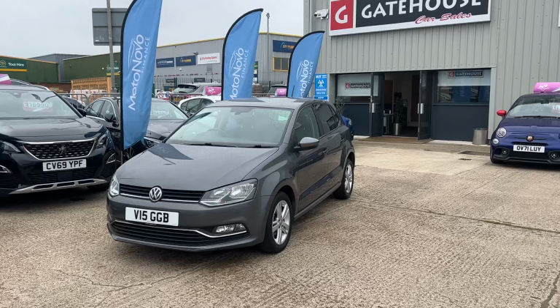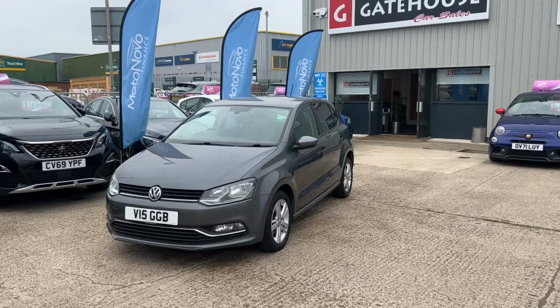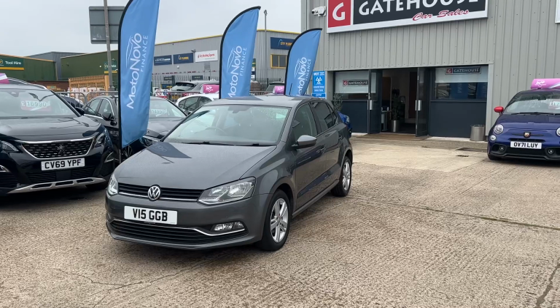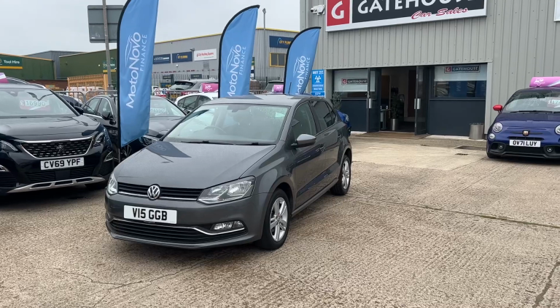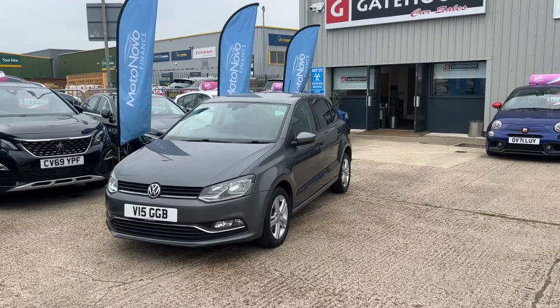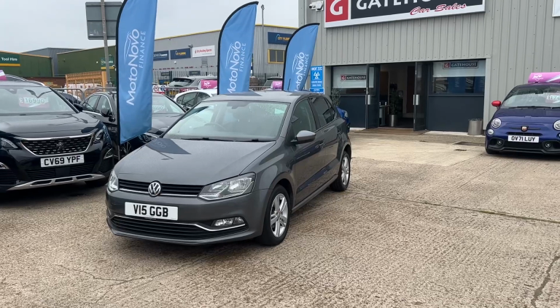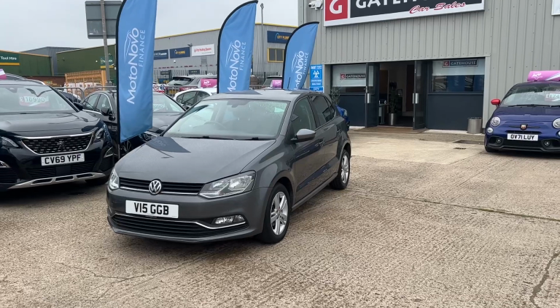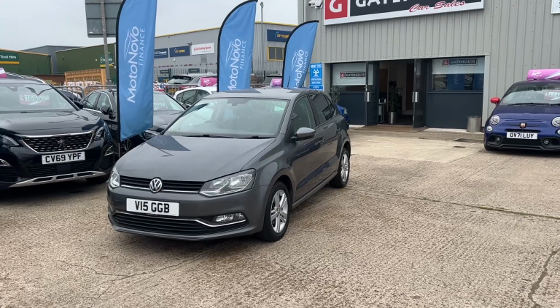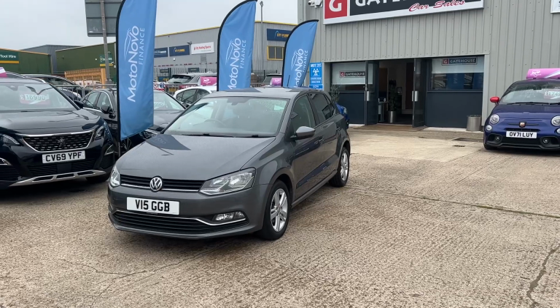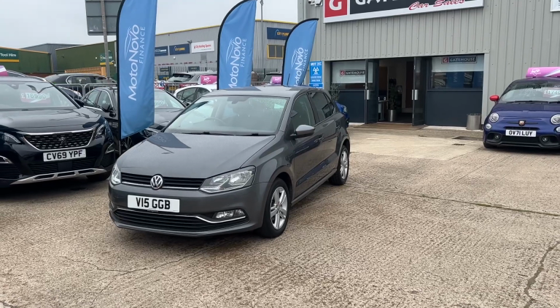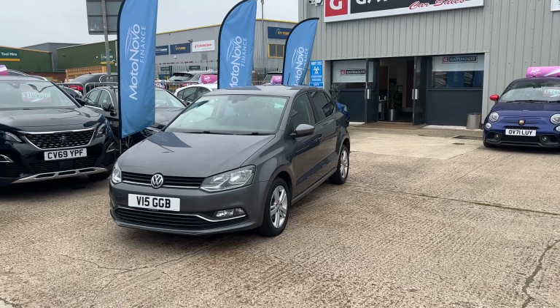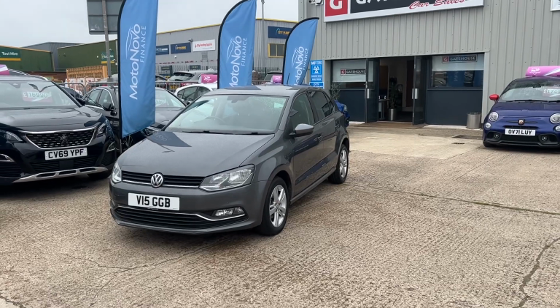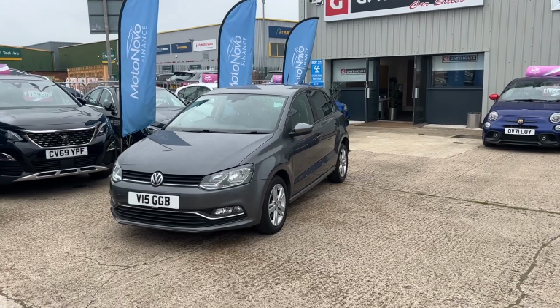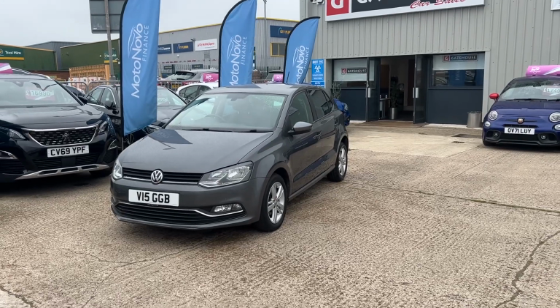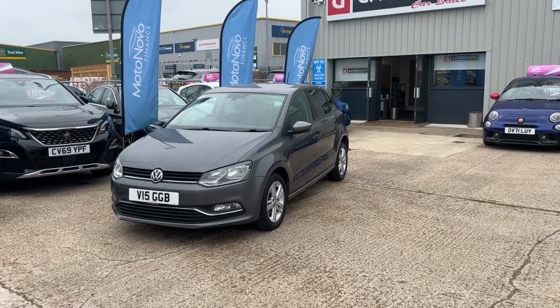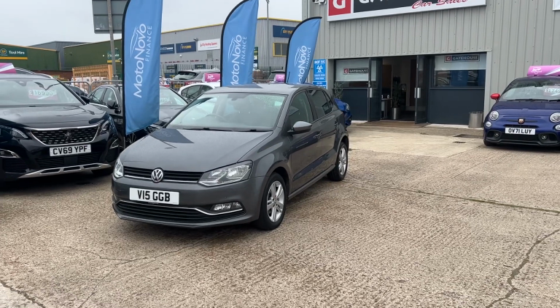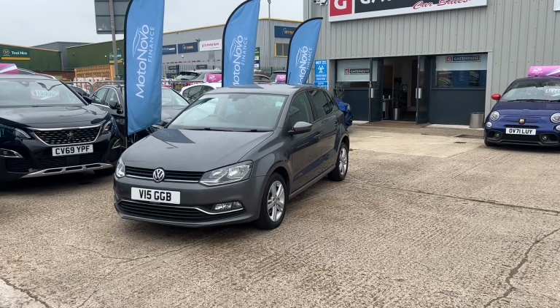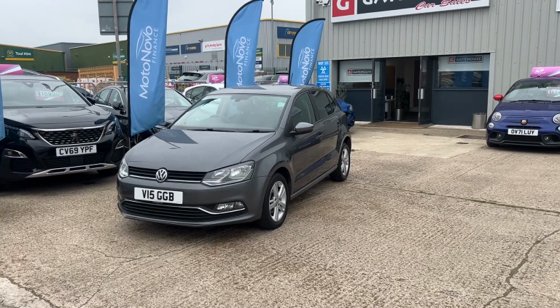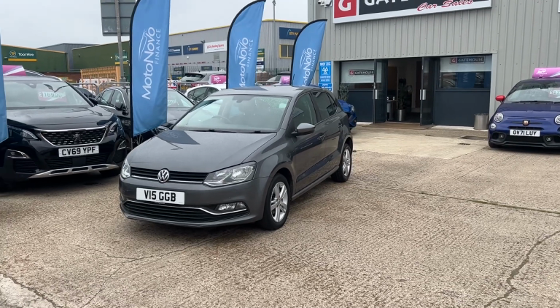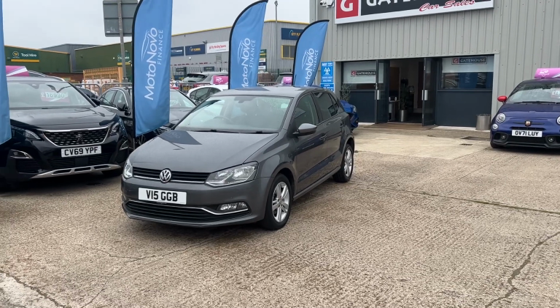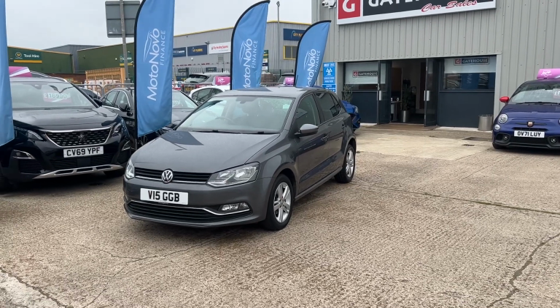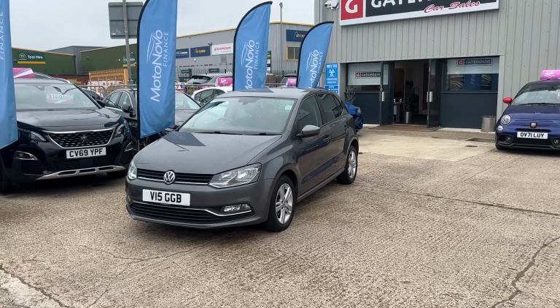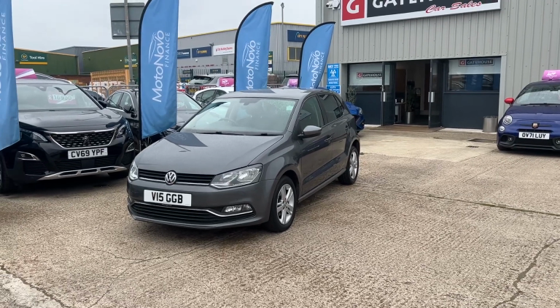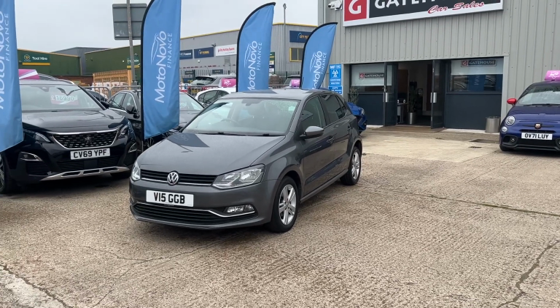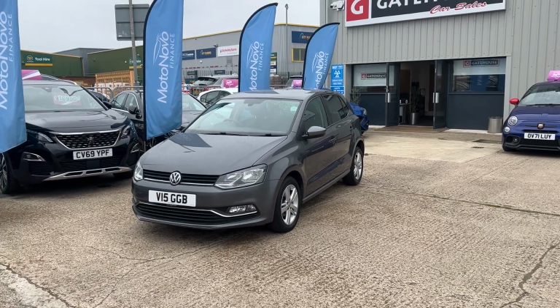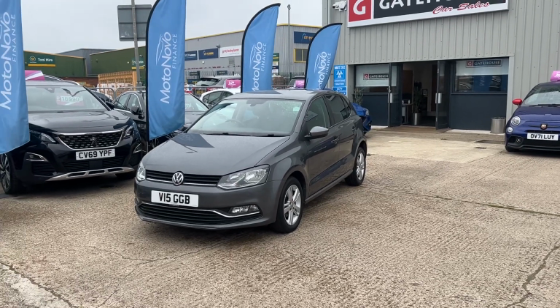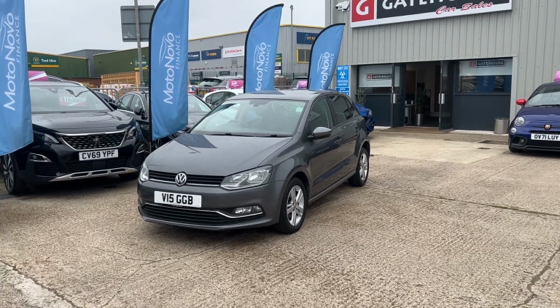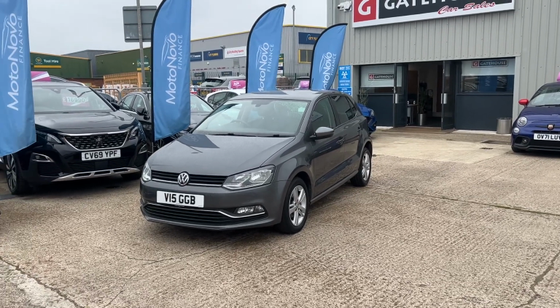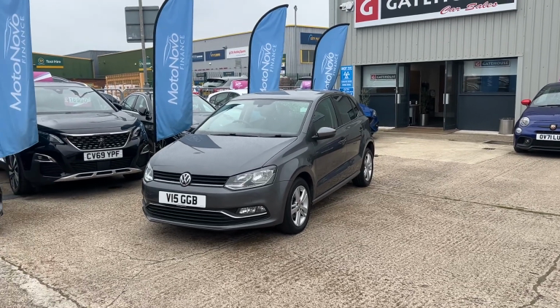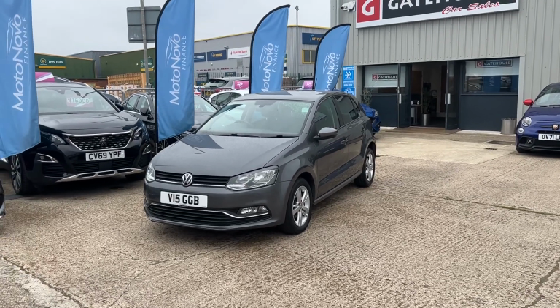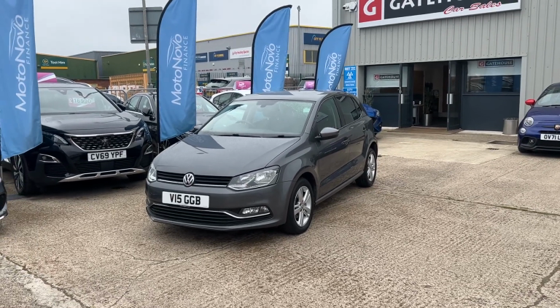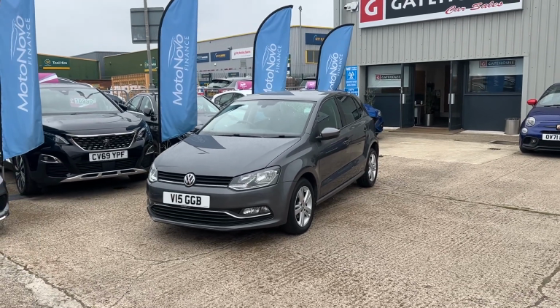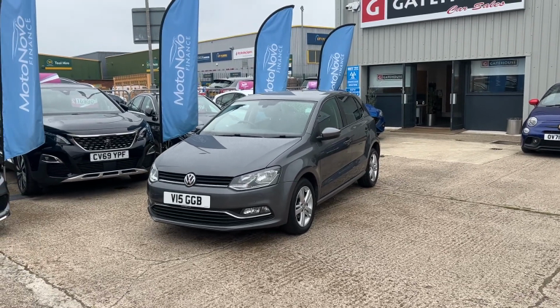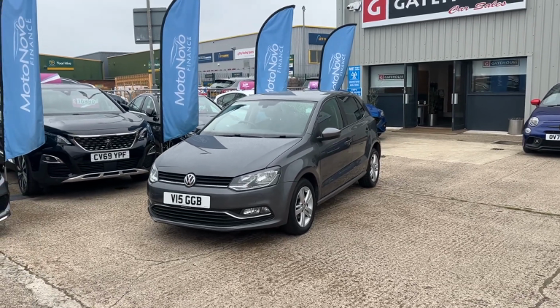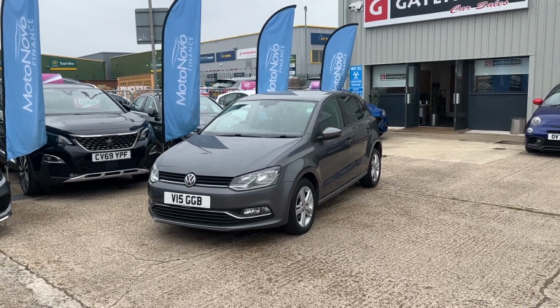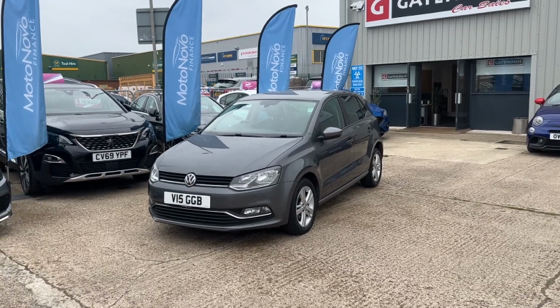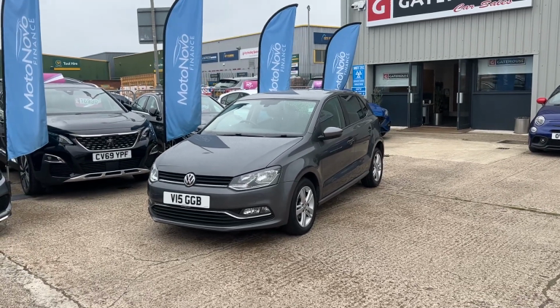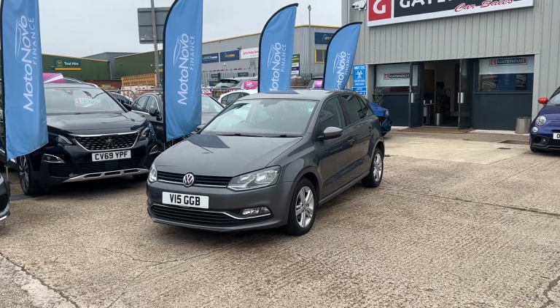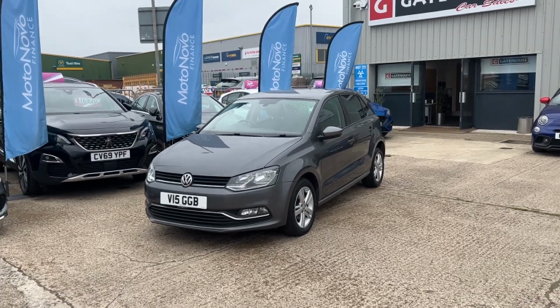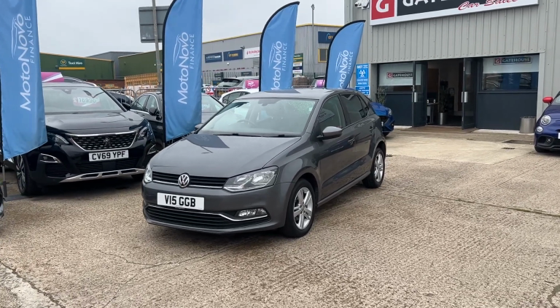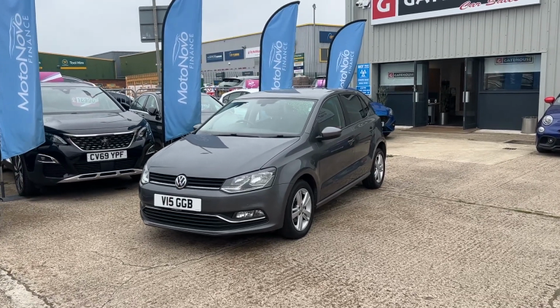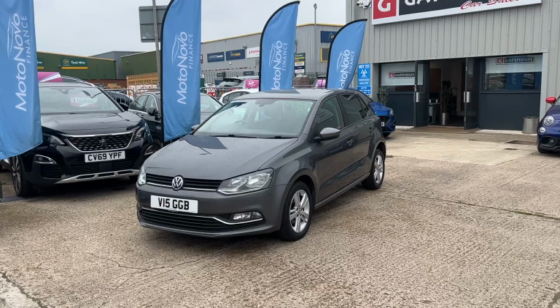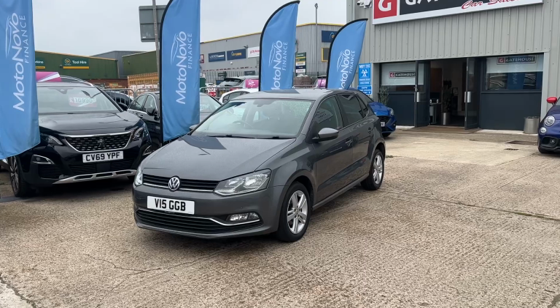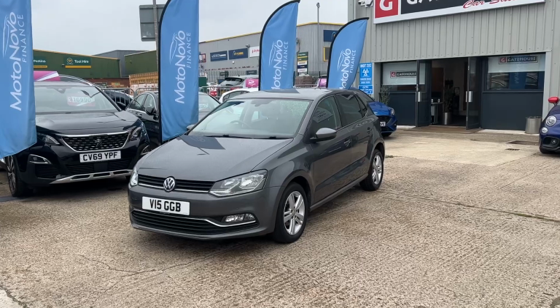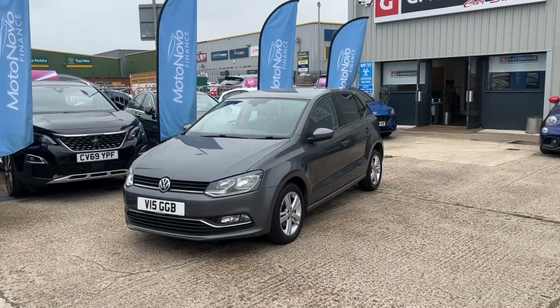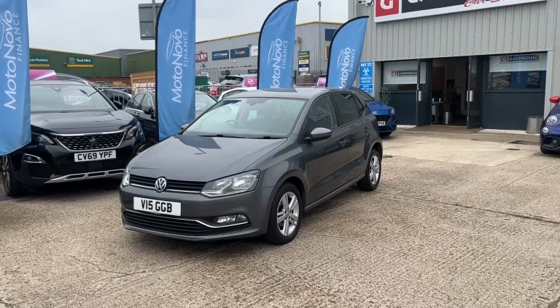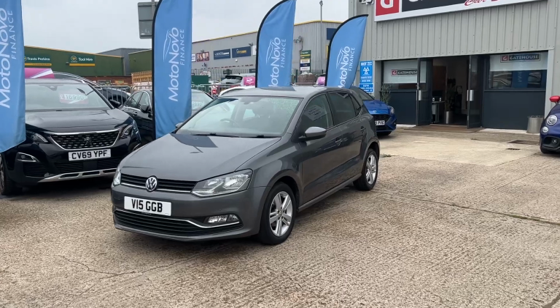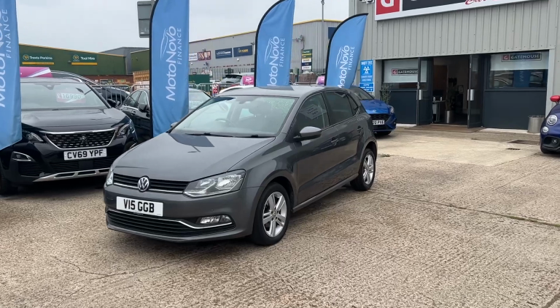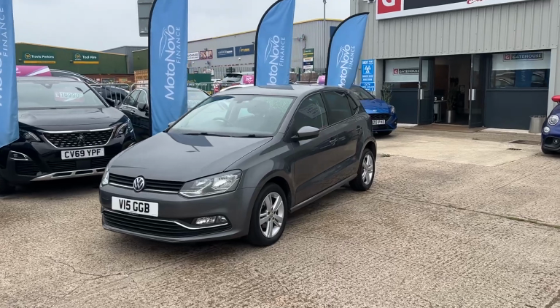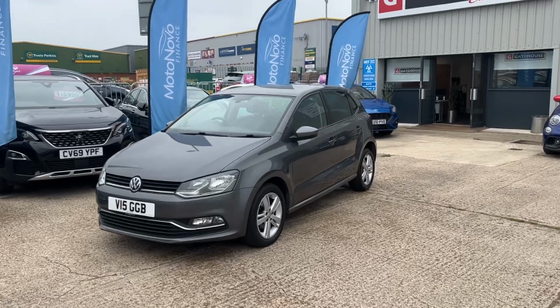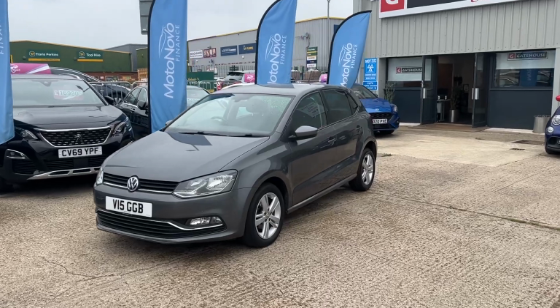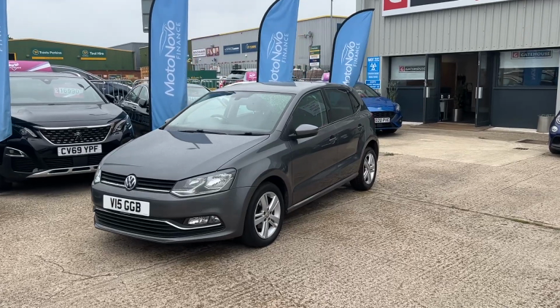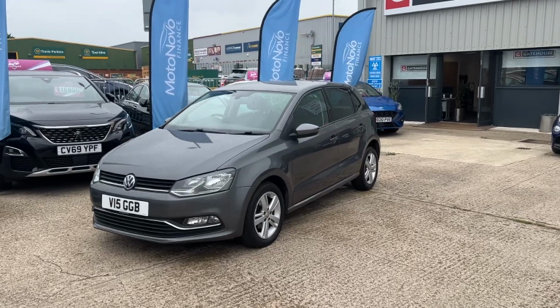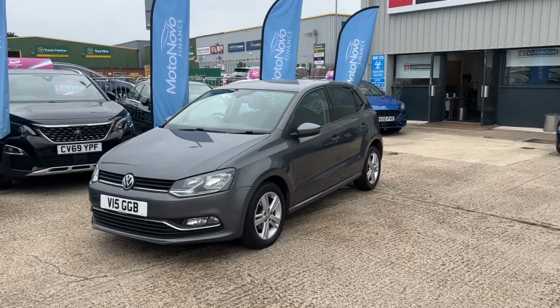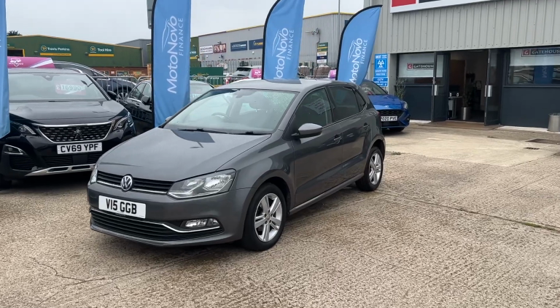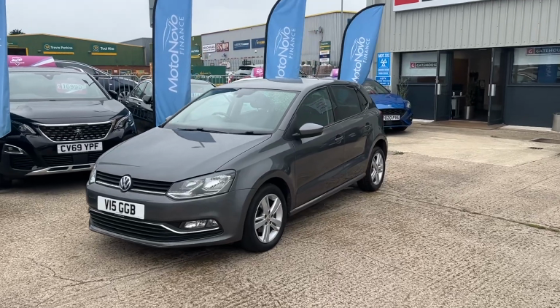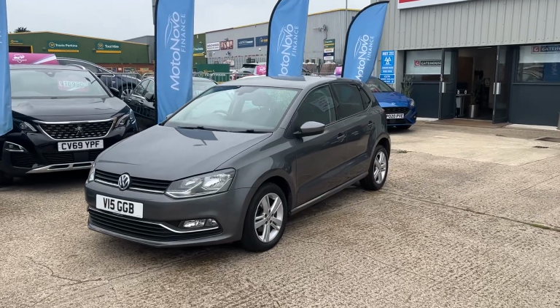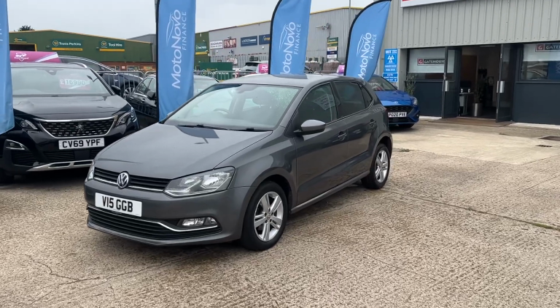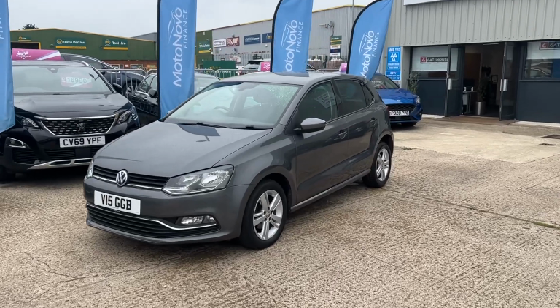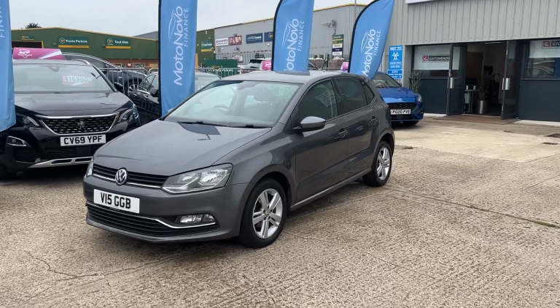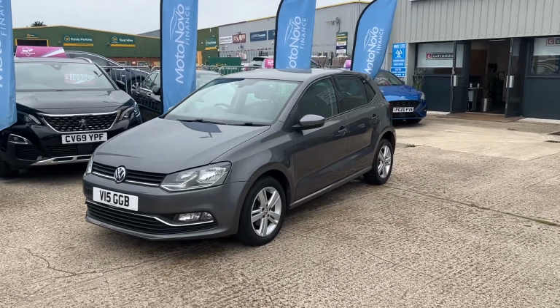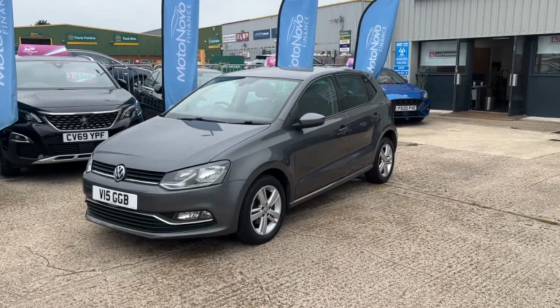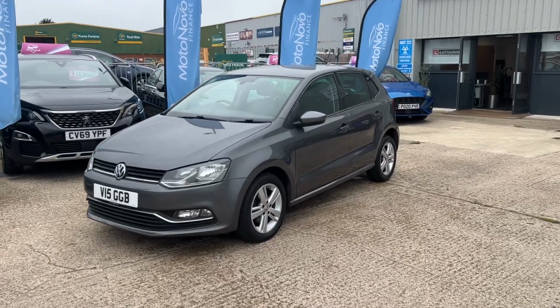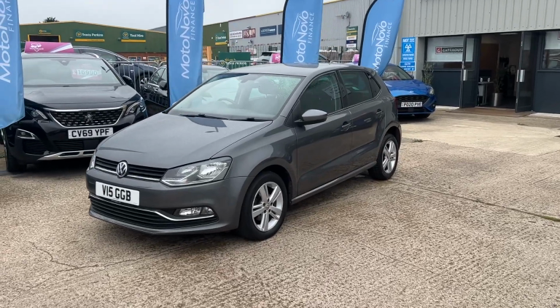Very good morning from Tony at Gatehouse Car Sales here in Owlsby. We are number five Gatehouseway, Owlsby, Buckinghamshire, HP19 8DB.